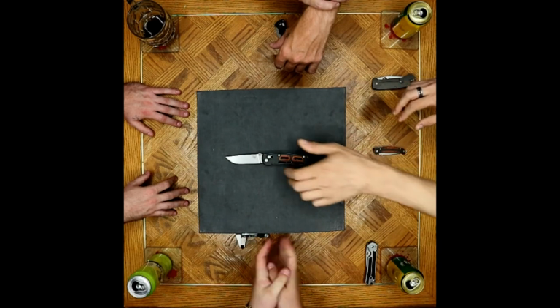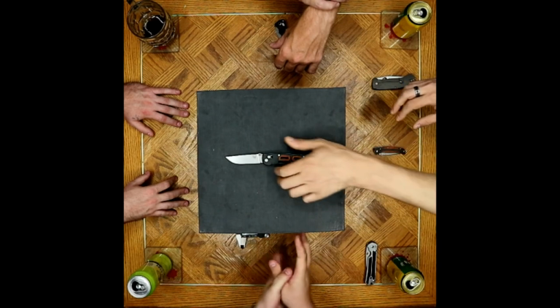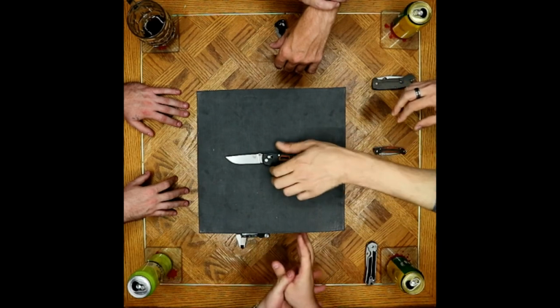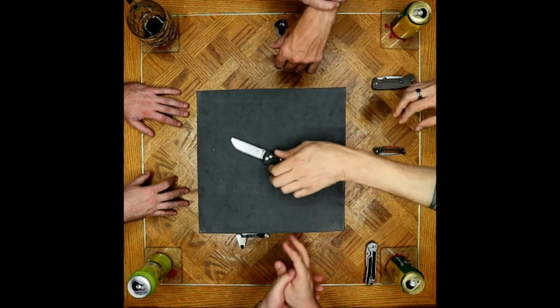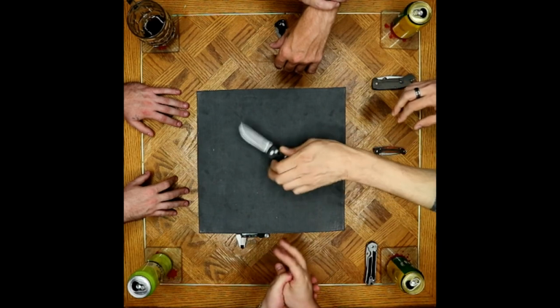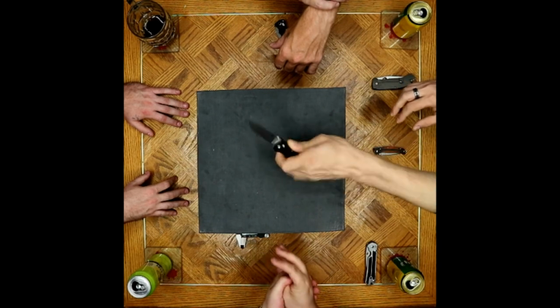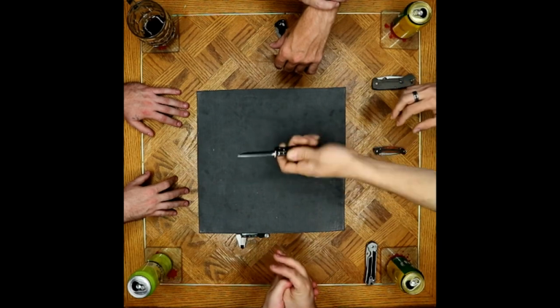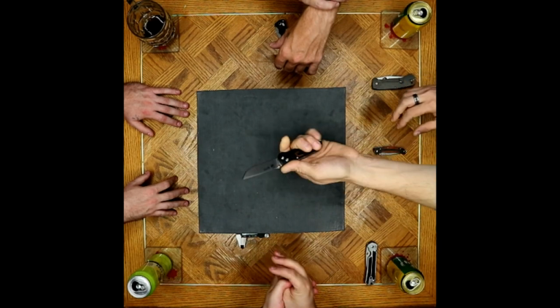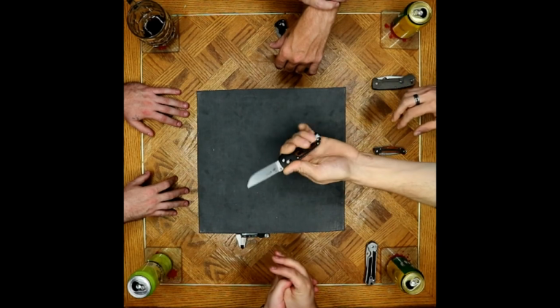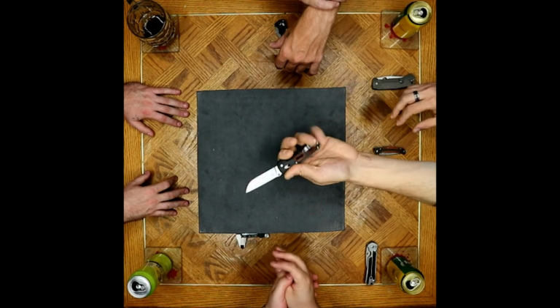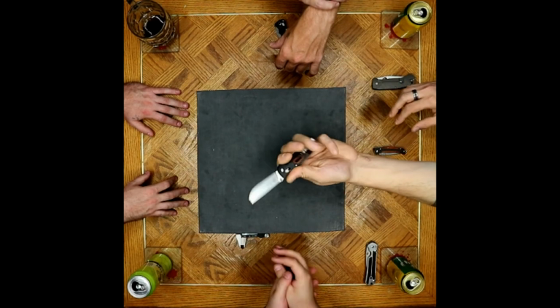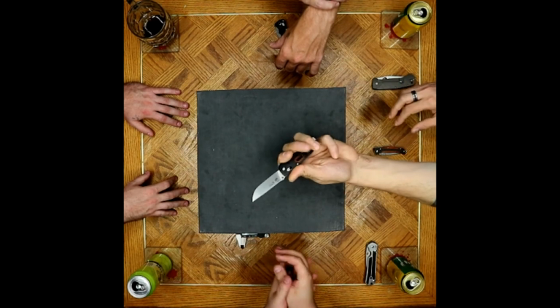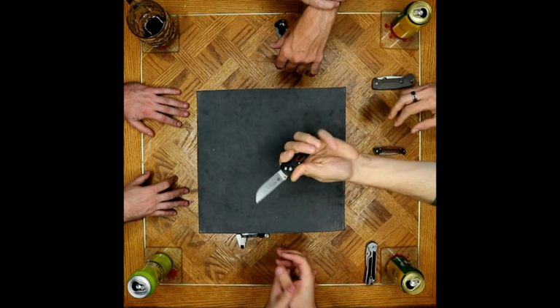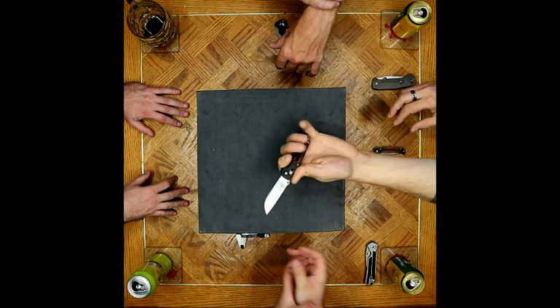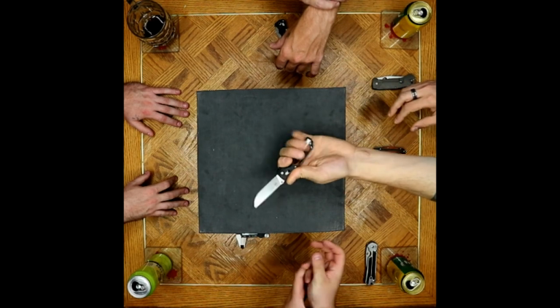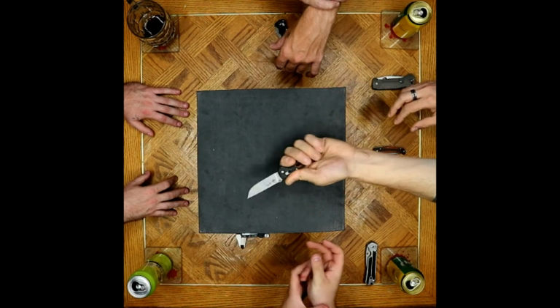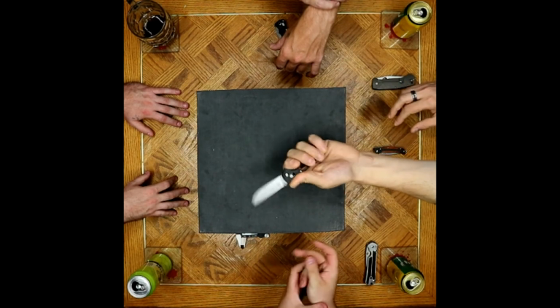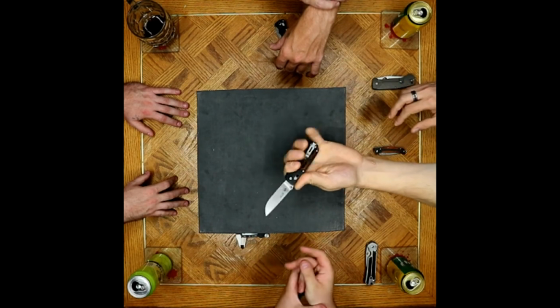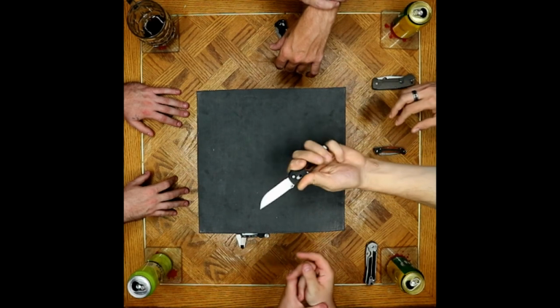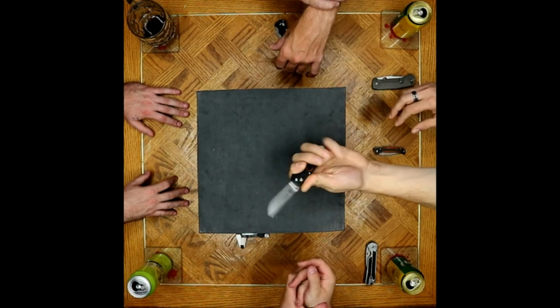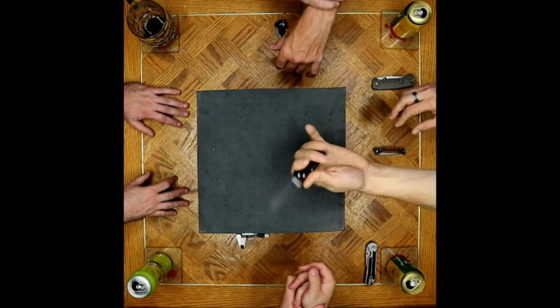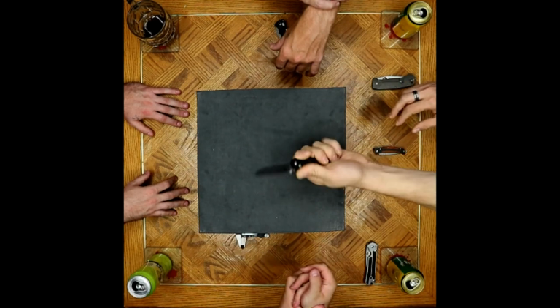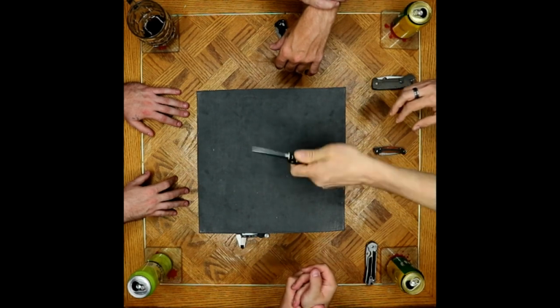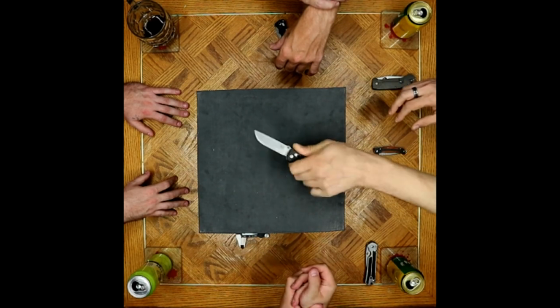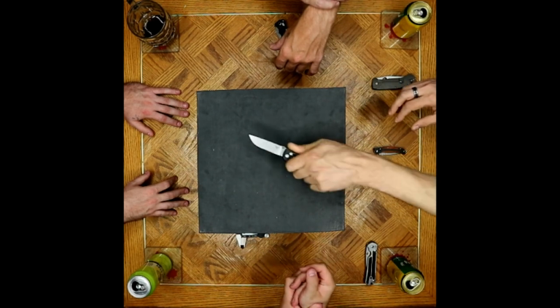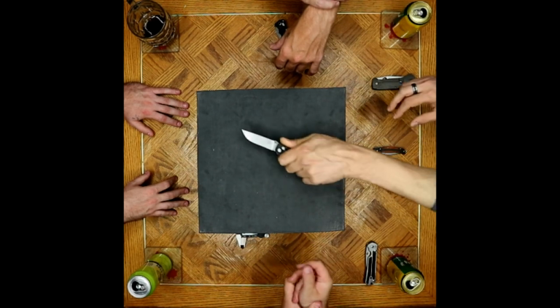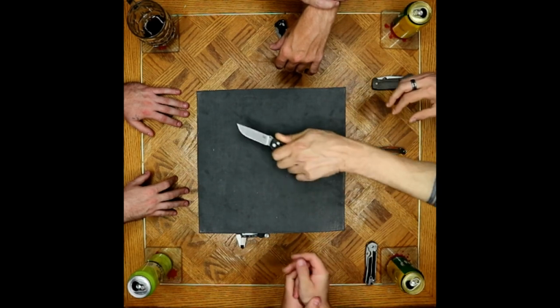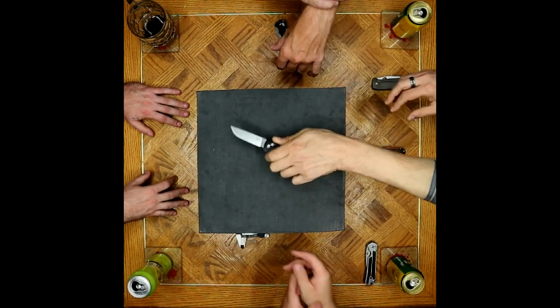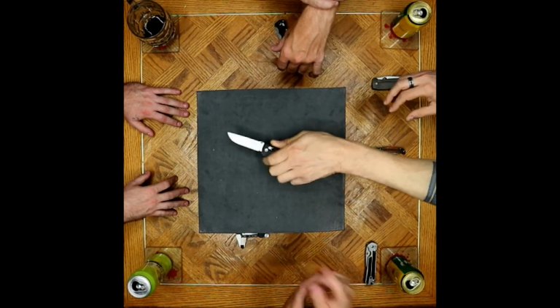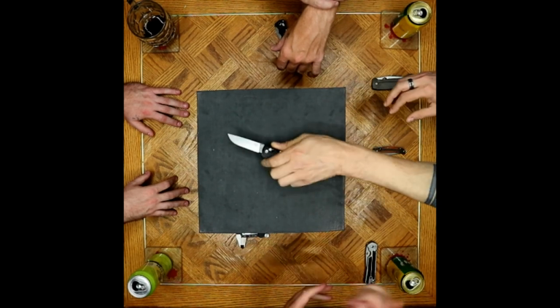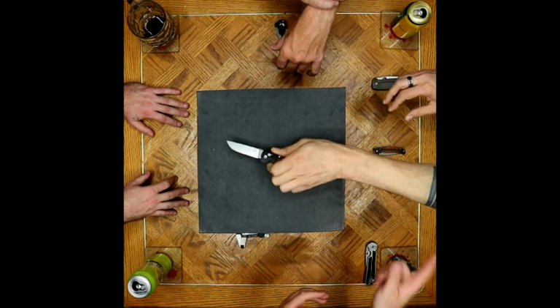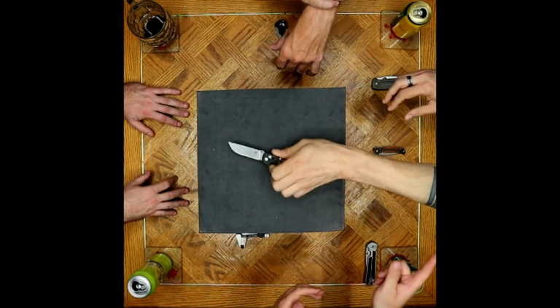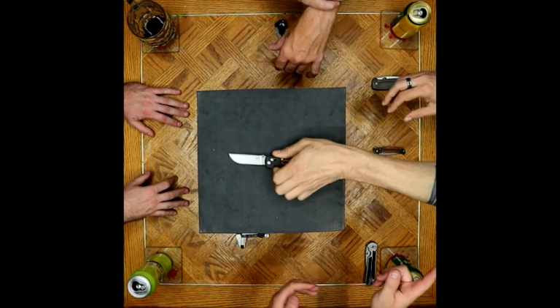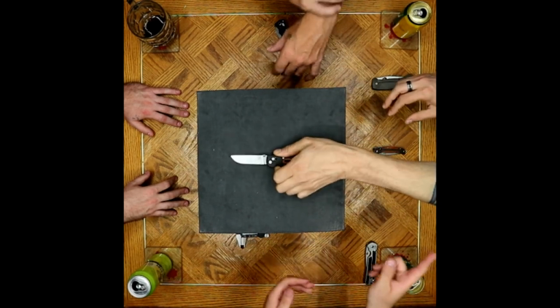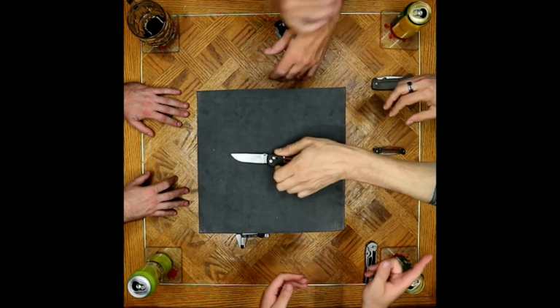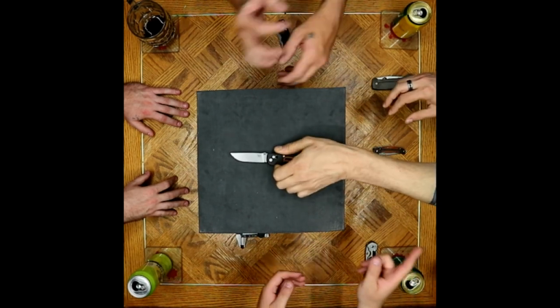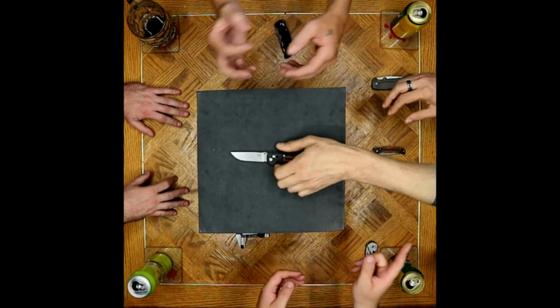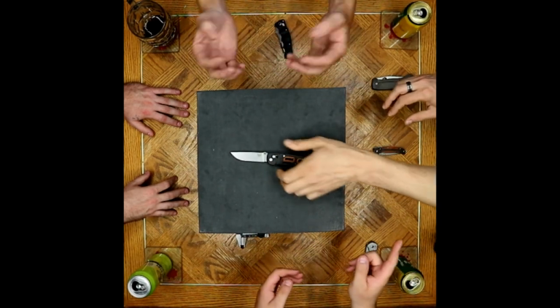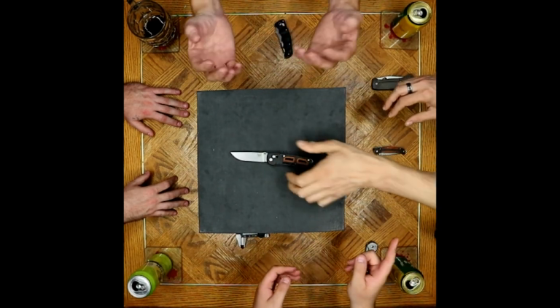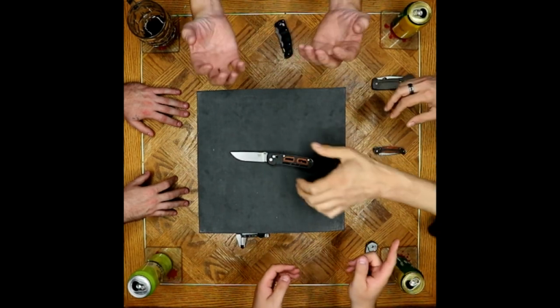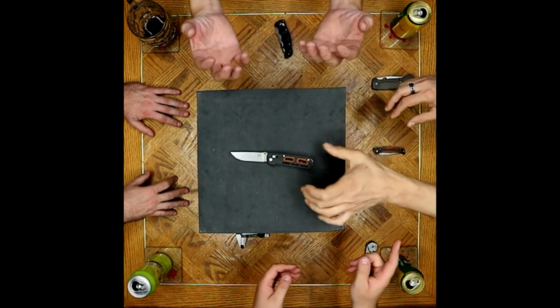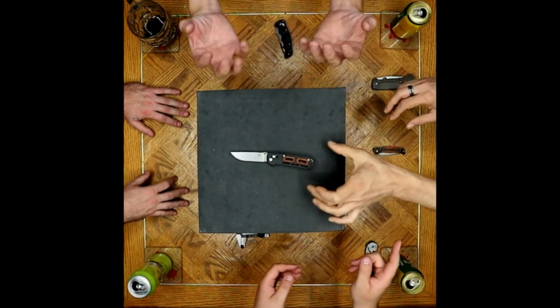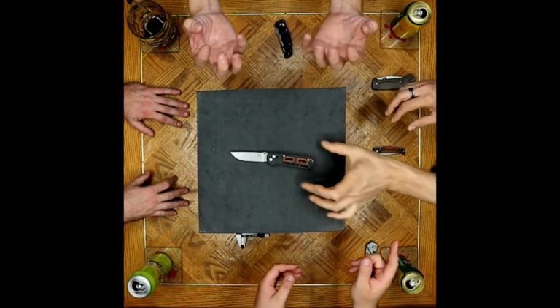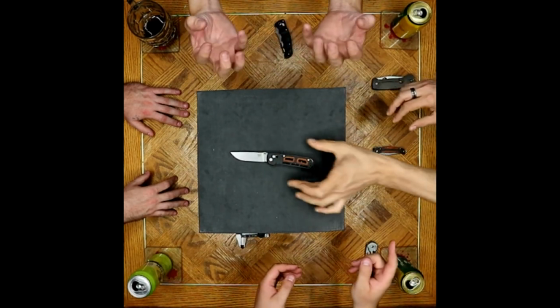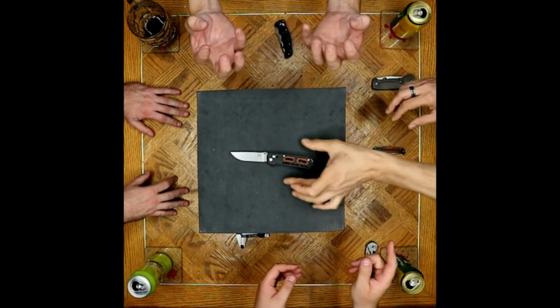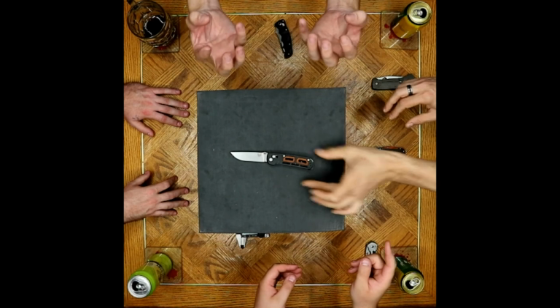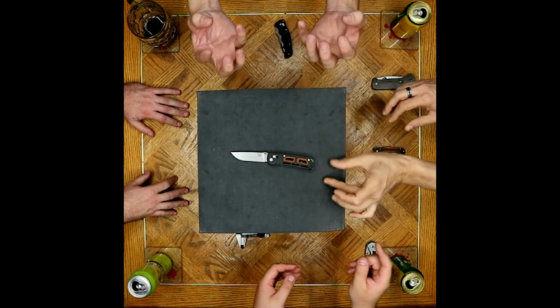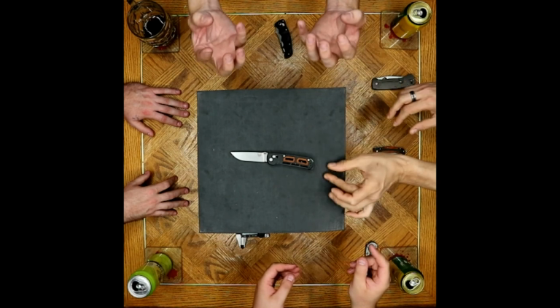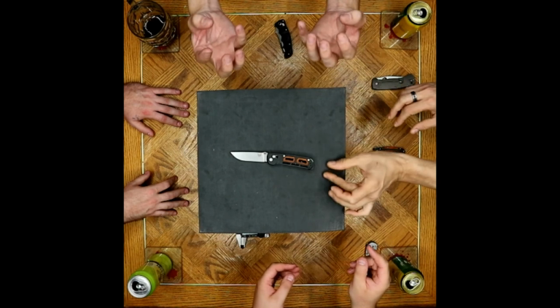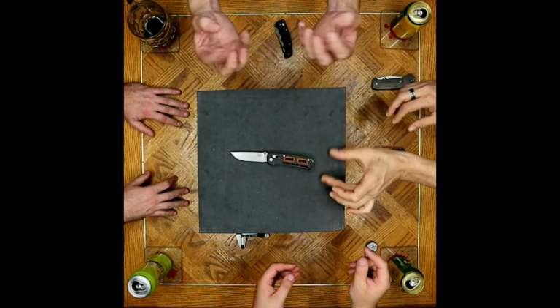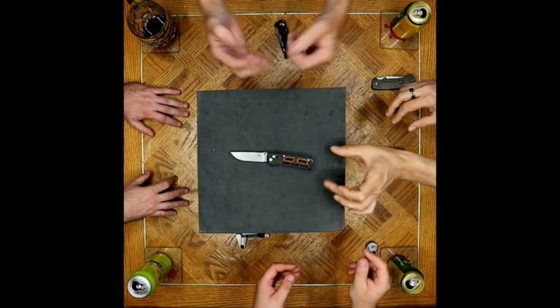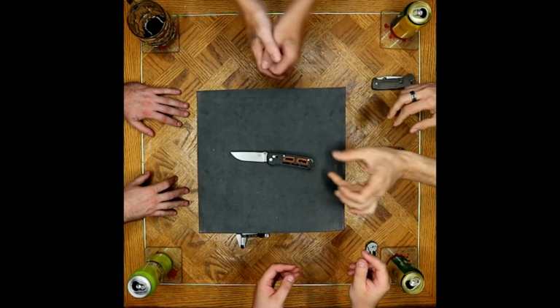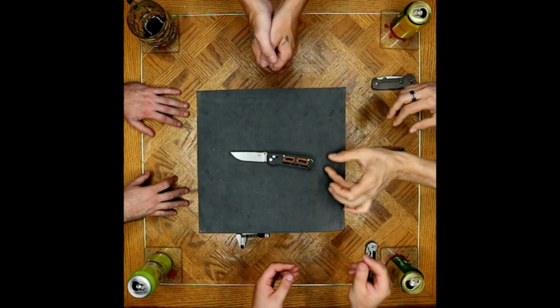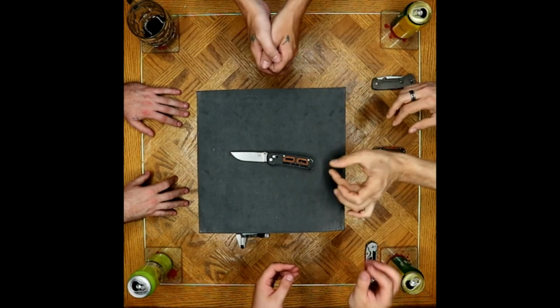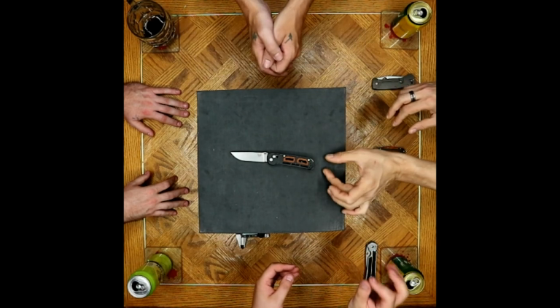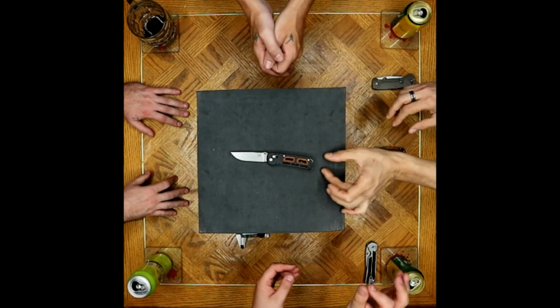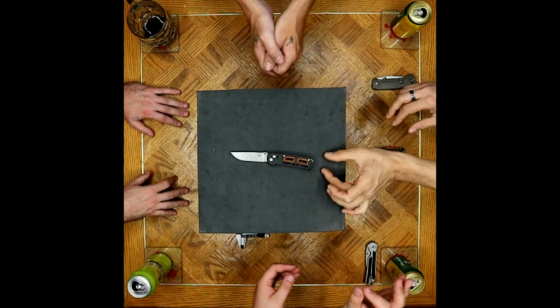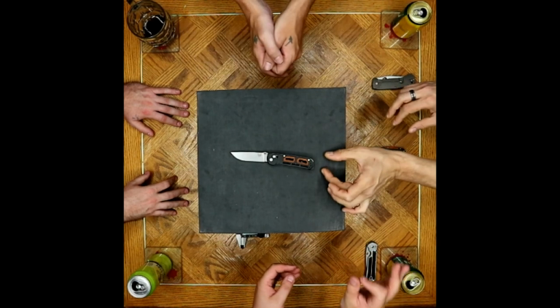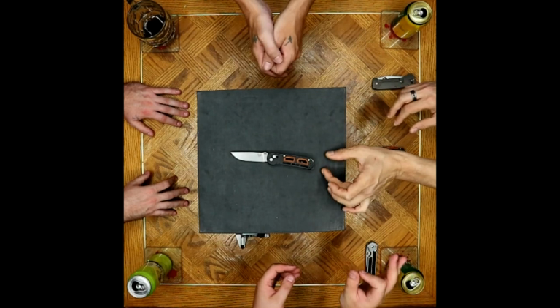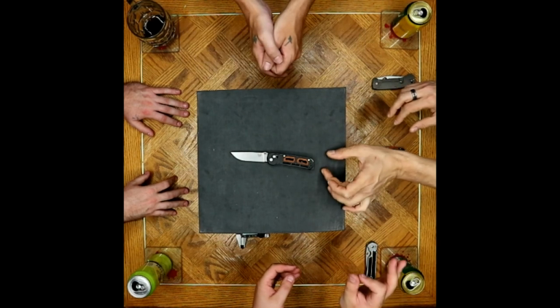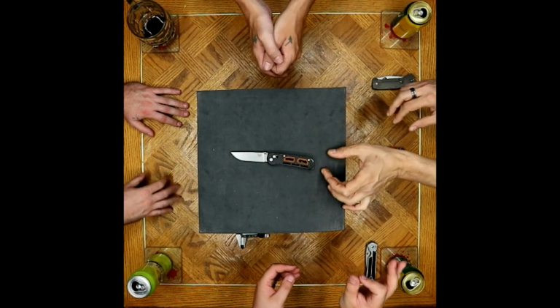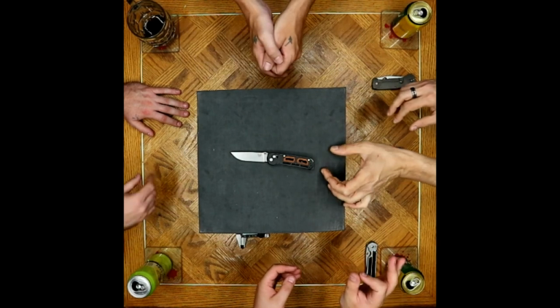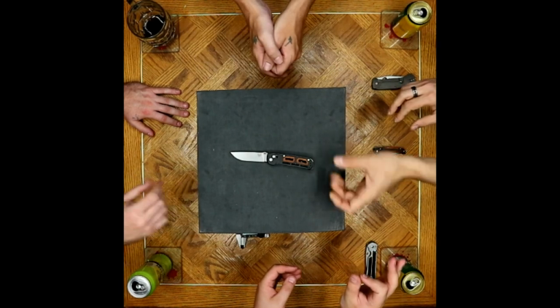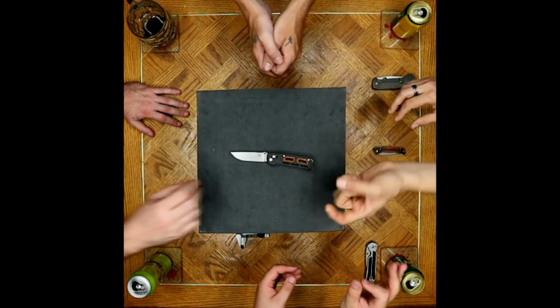I want to love it, I really do. But it's just that half-inch — it needs to be just an inch bigger.